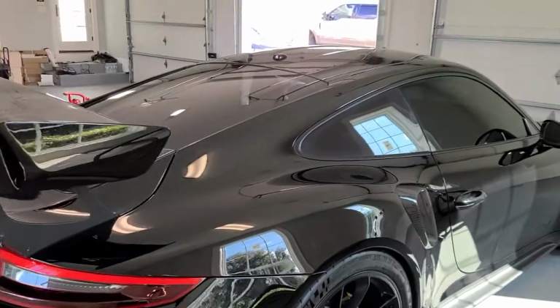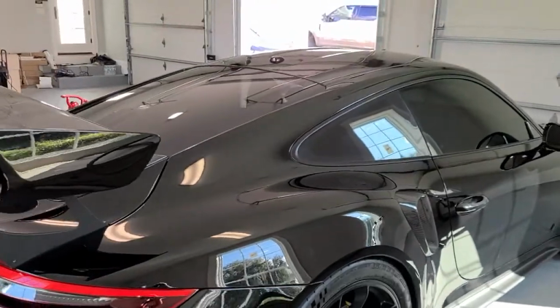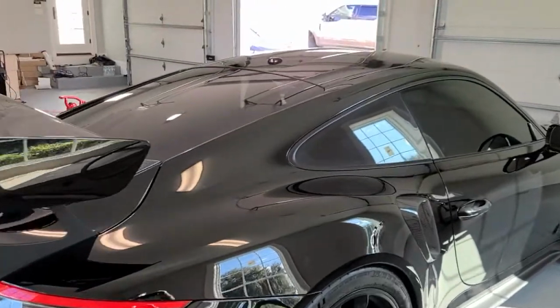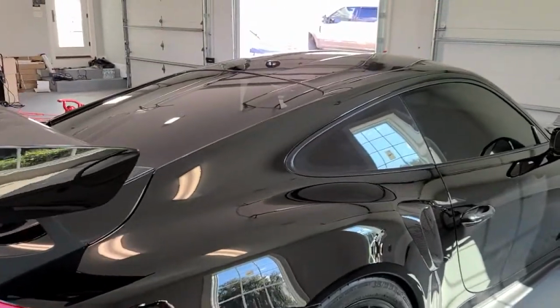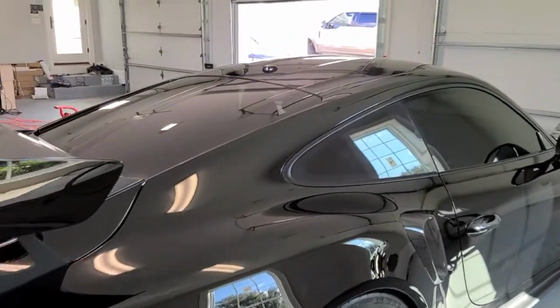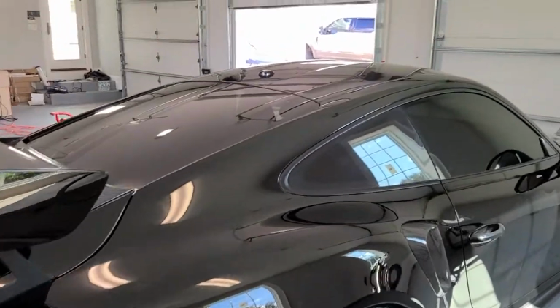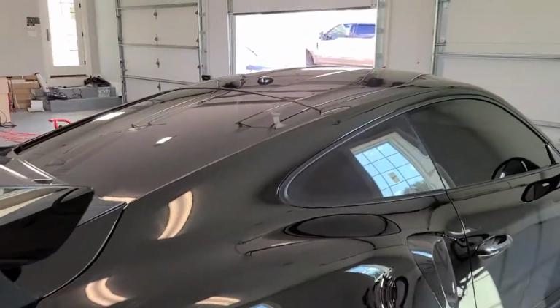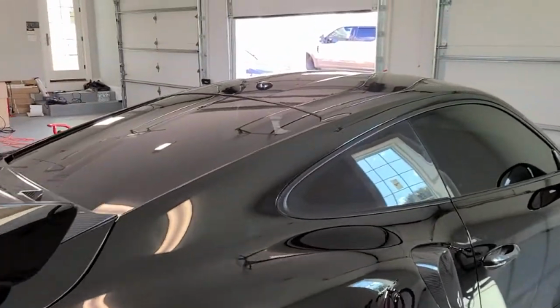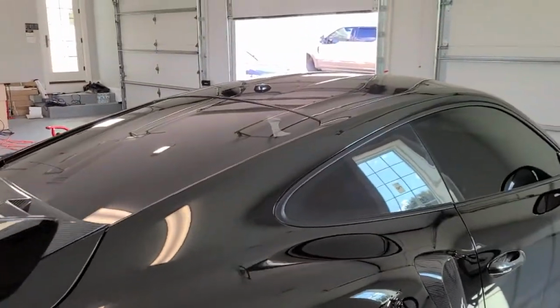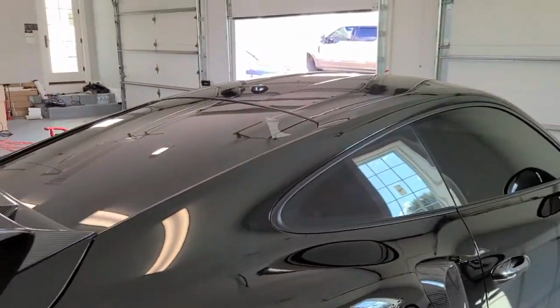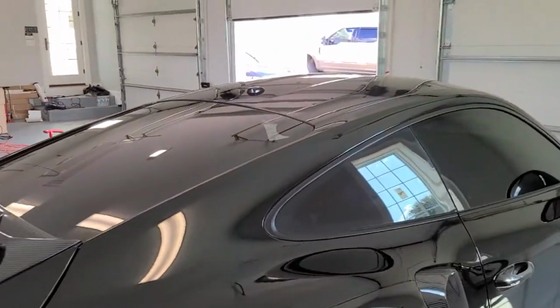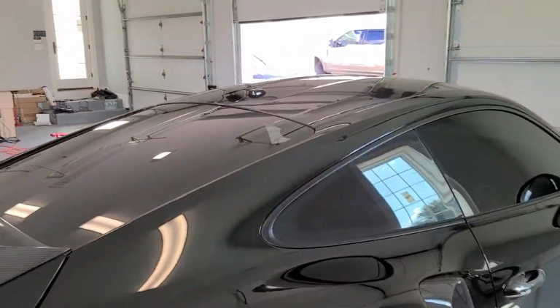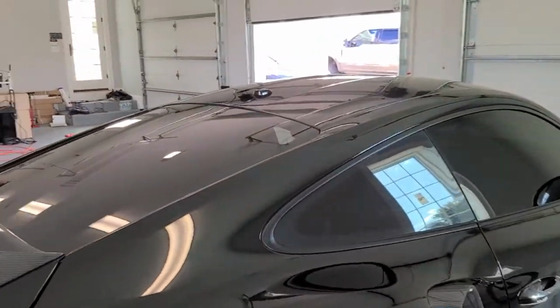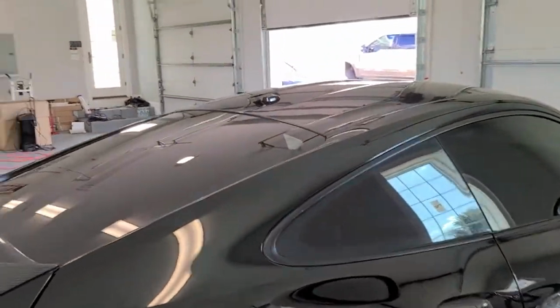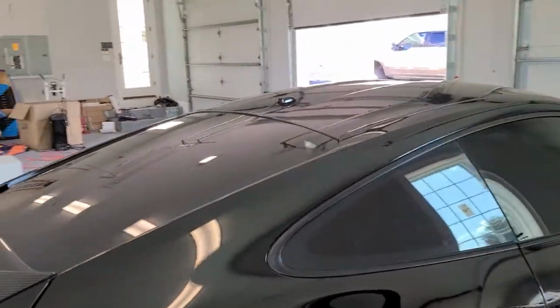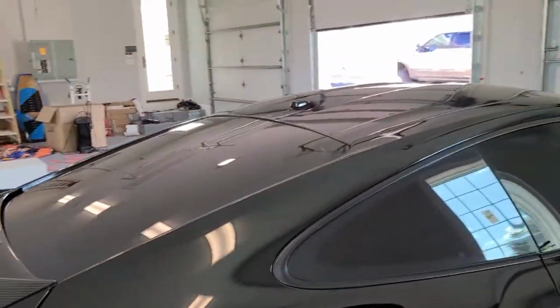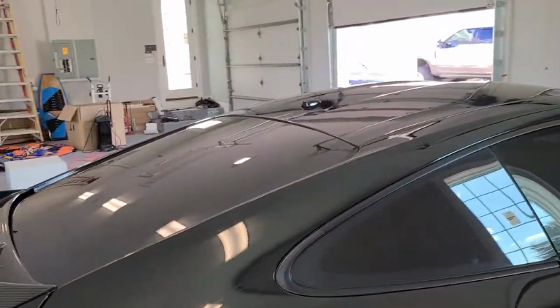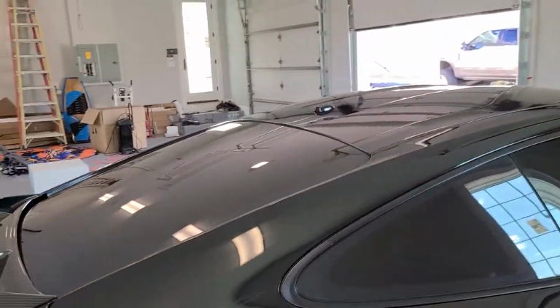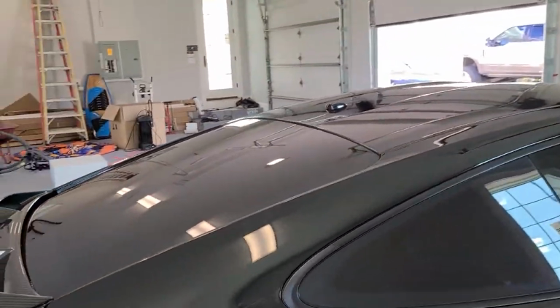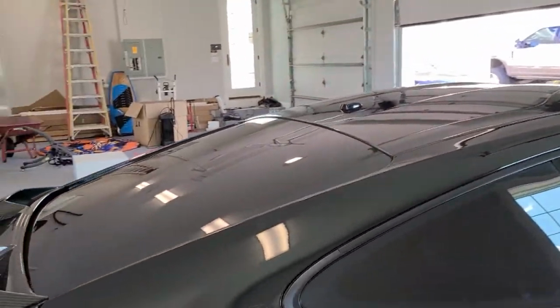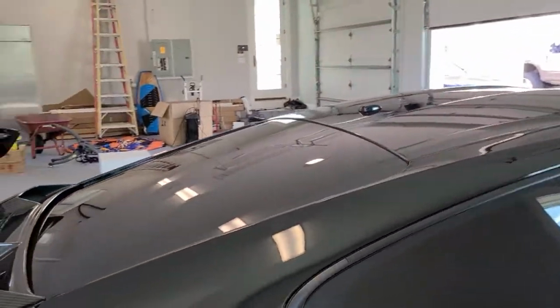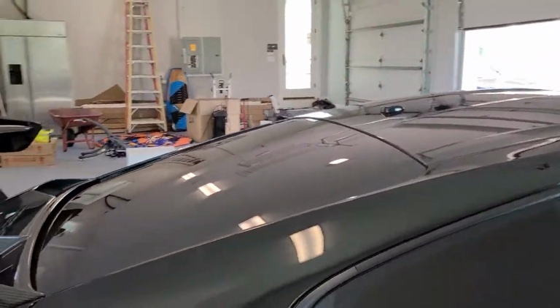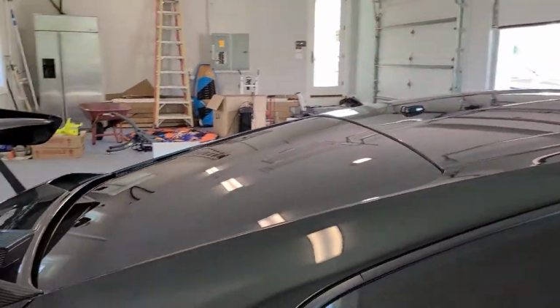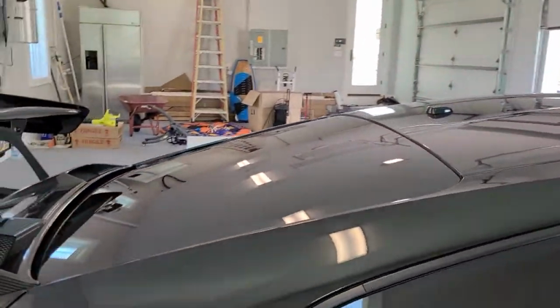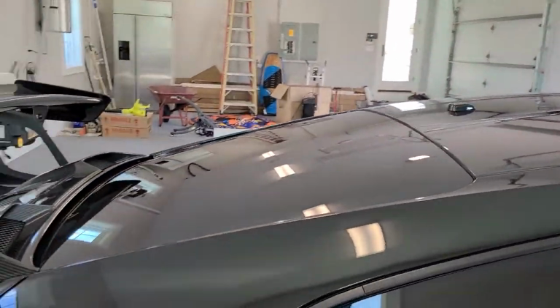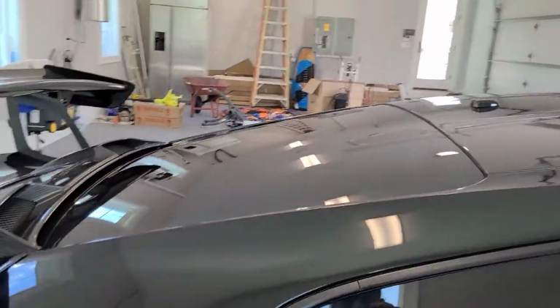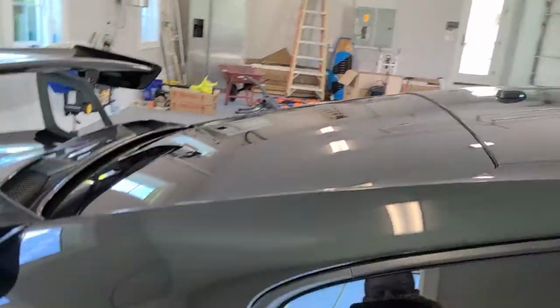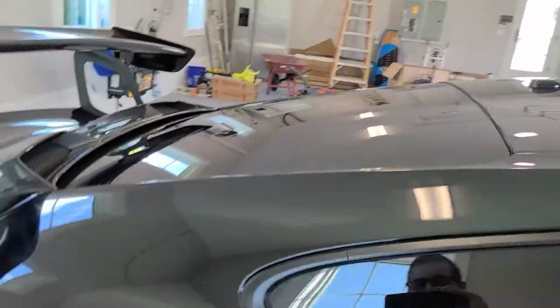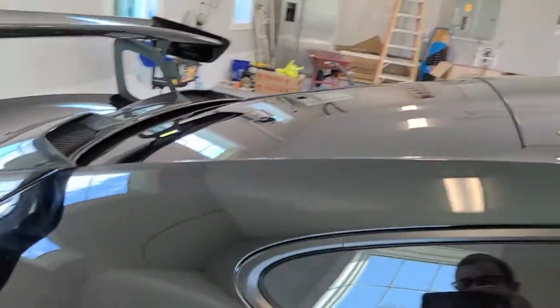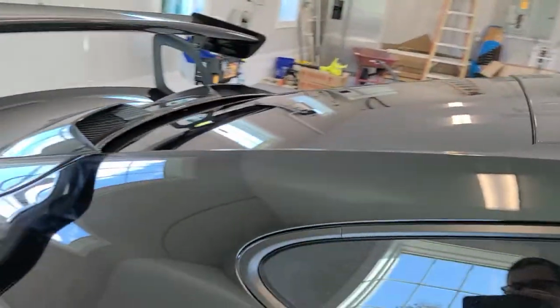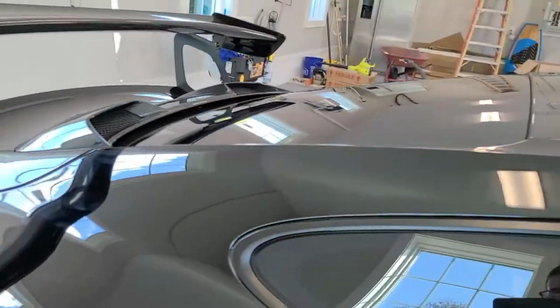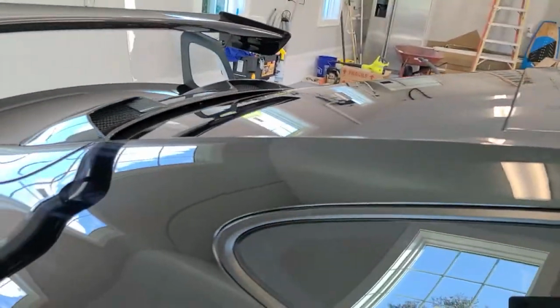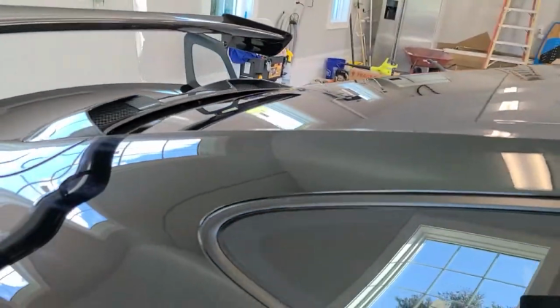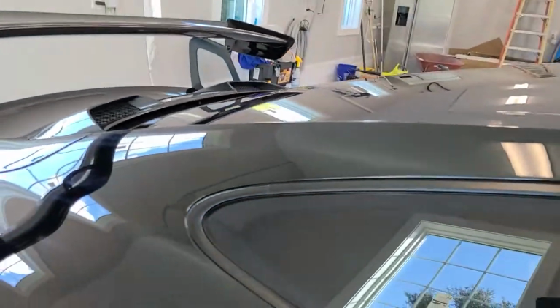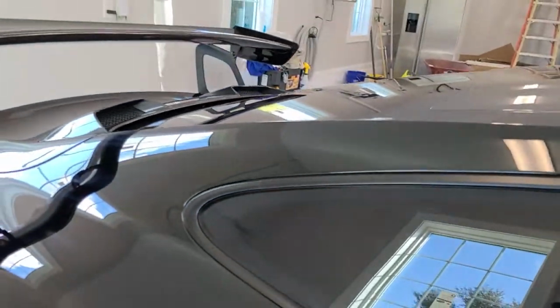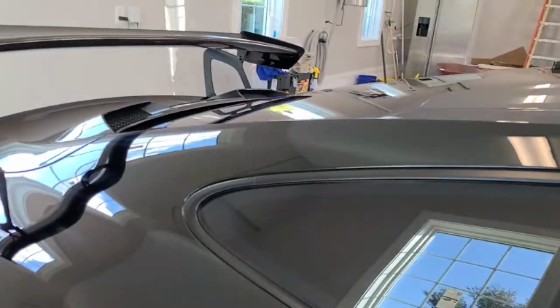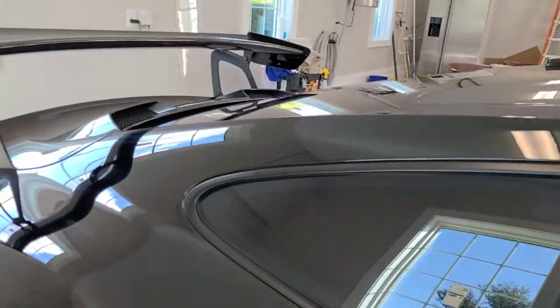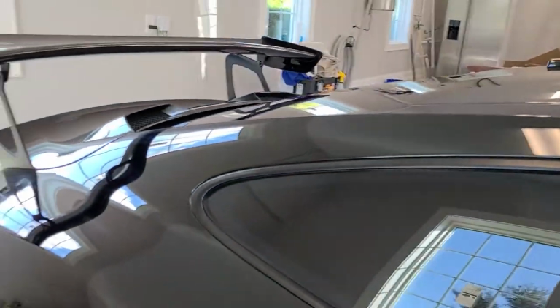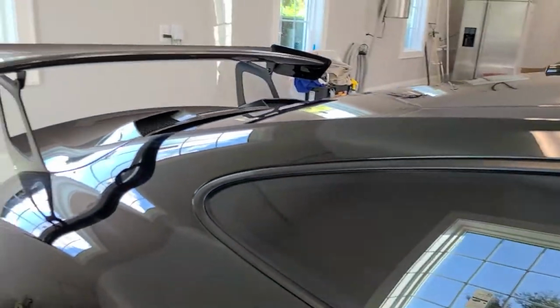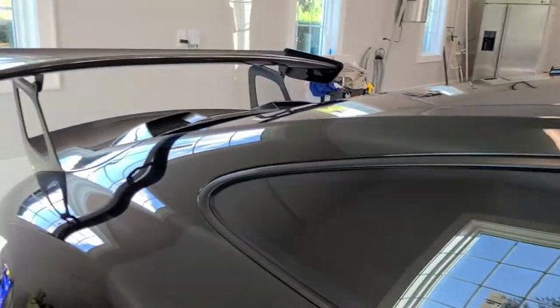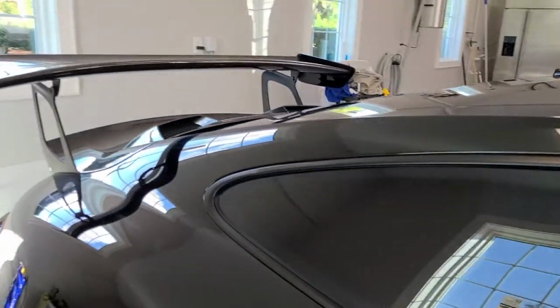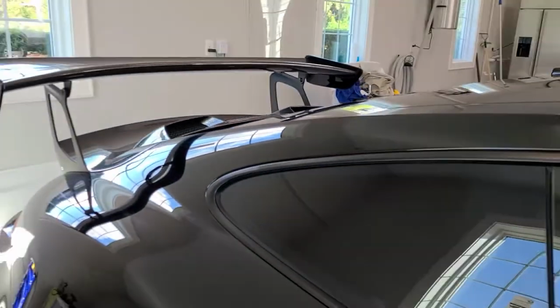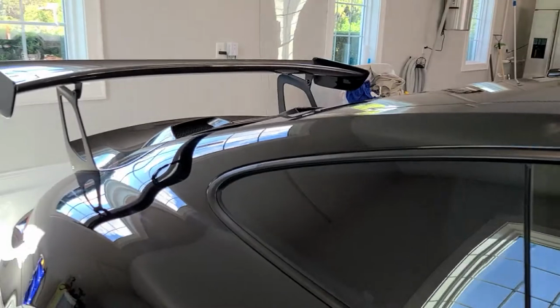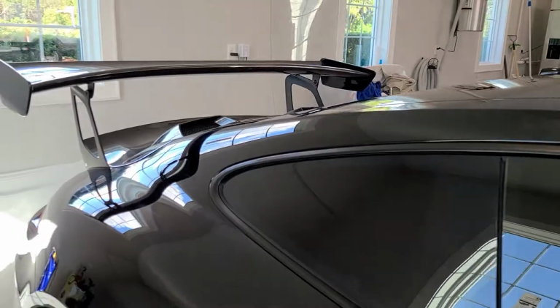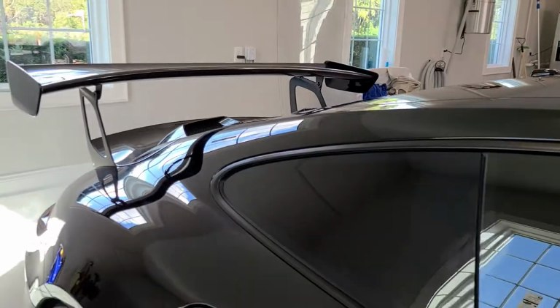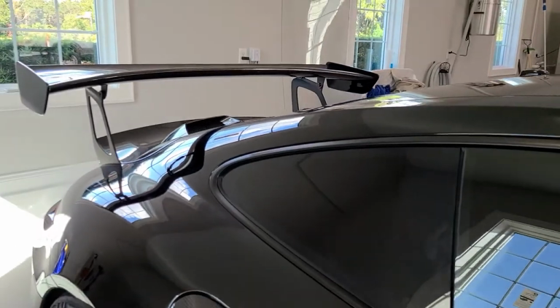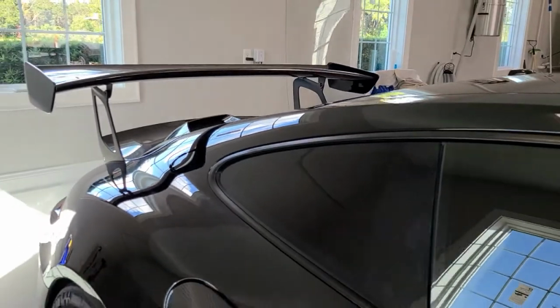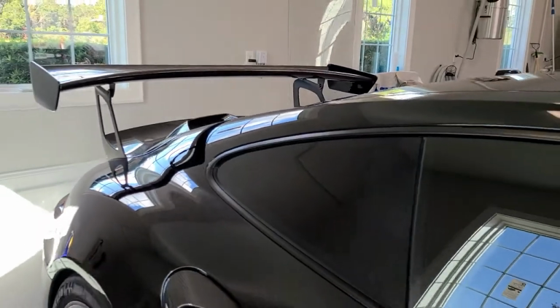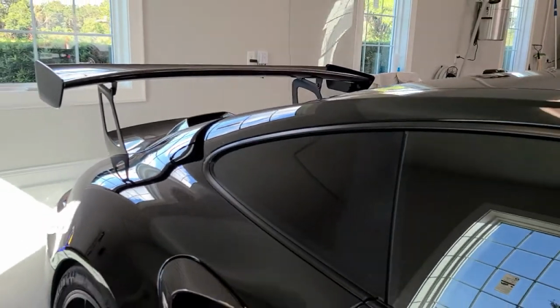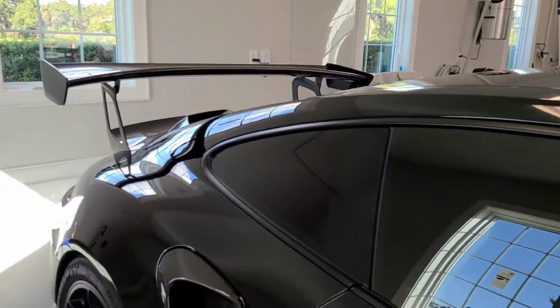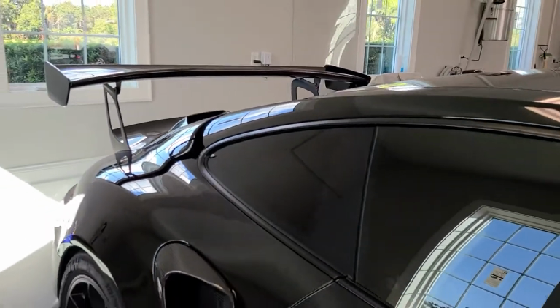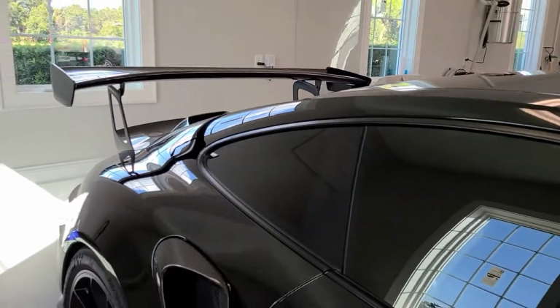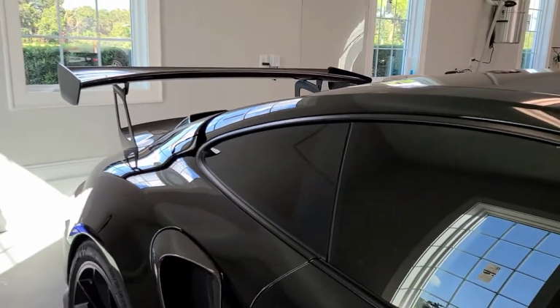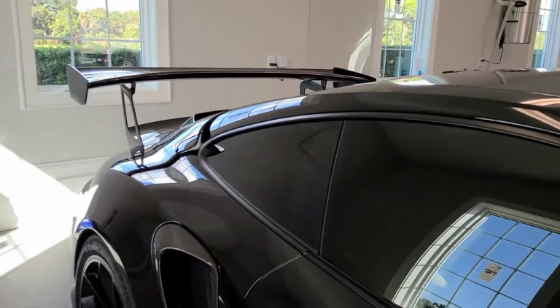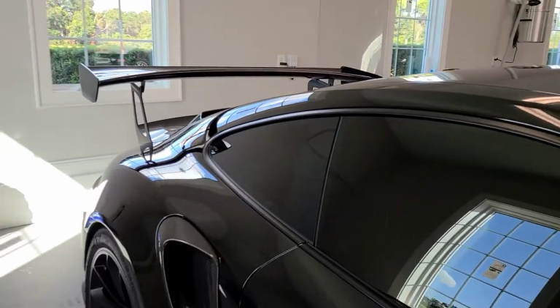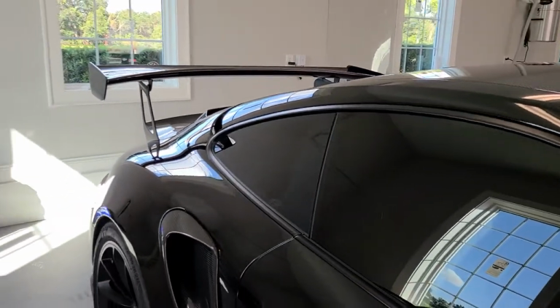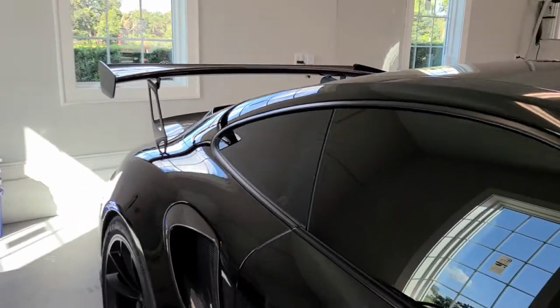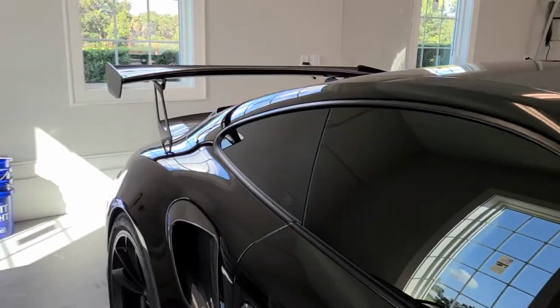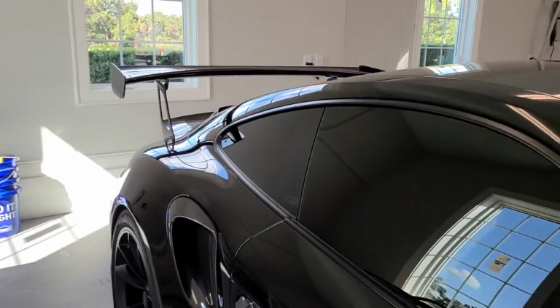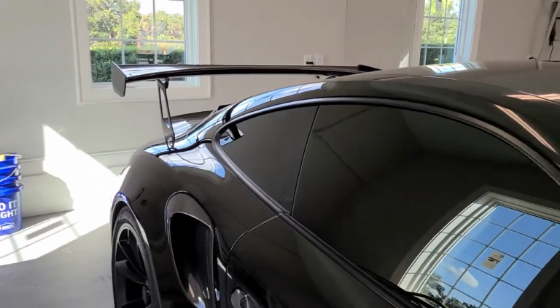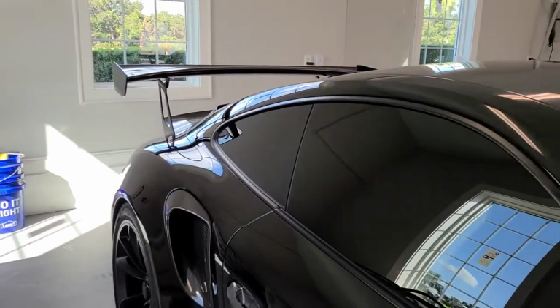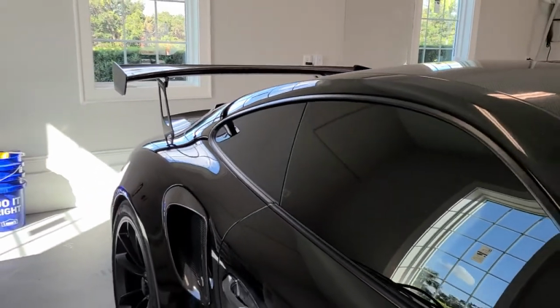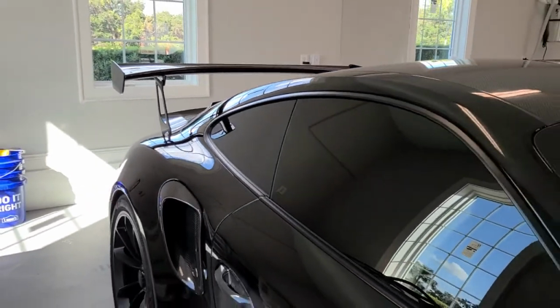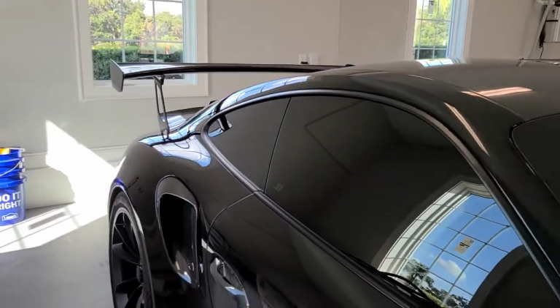To learn more about our window tinting services, you can go to tentmanfl.com.